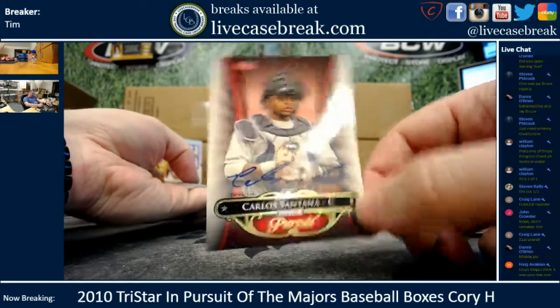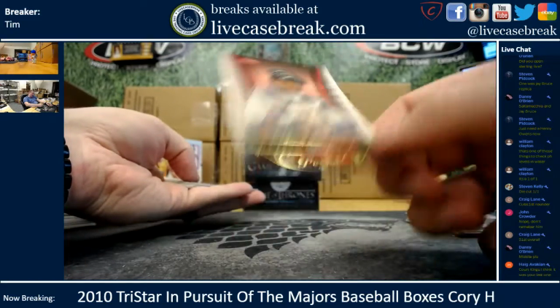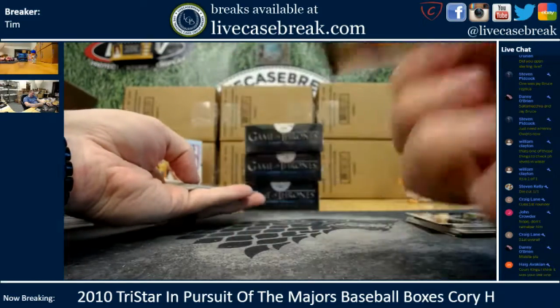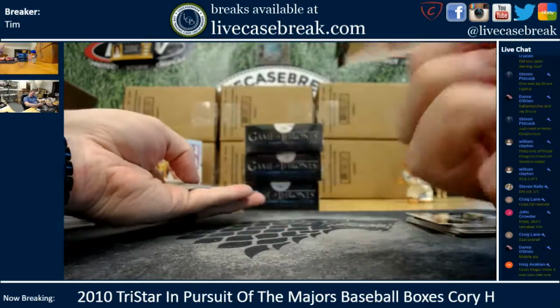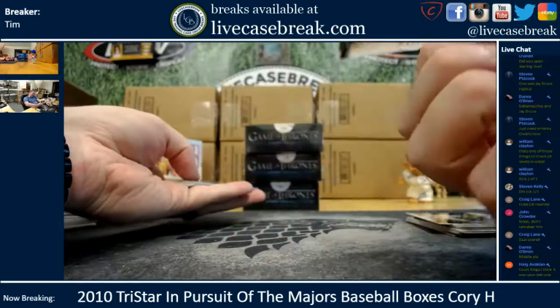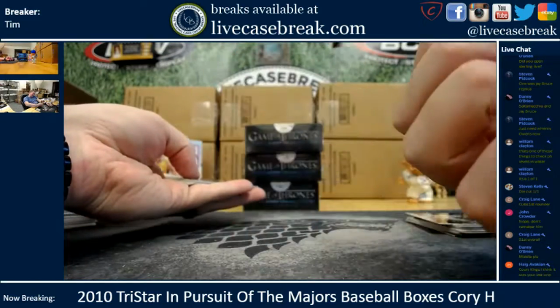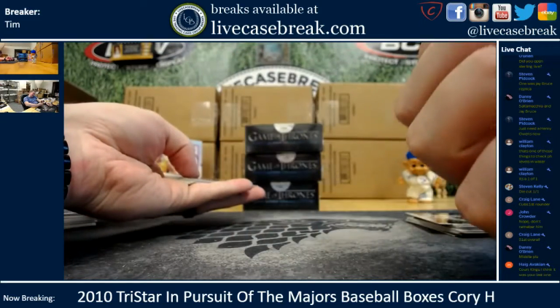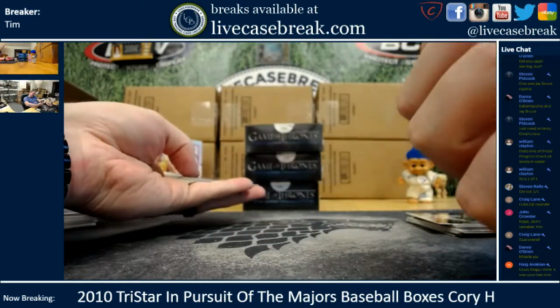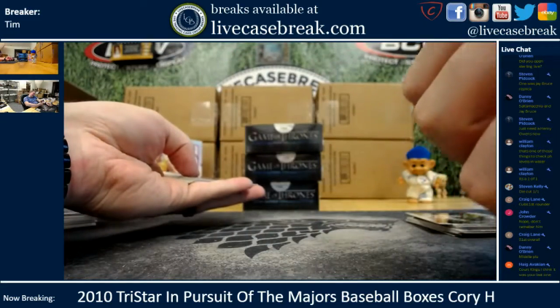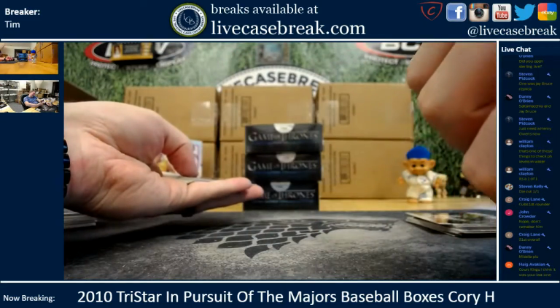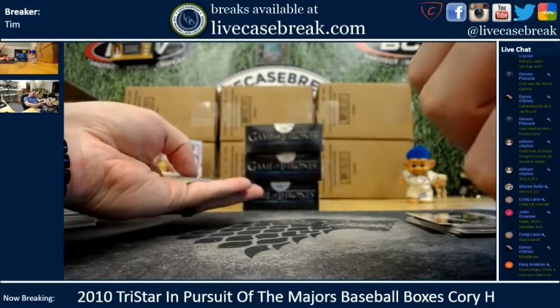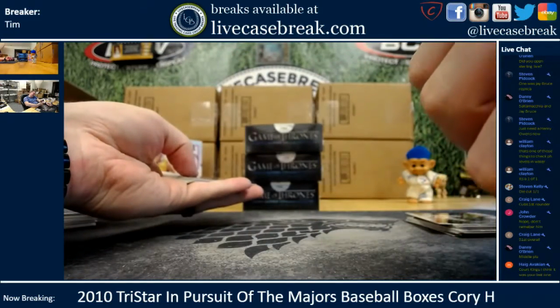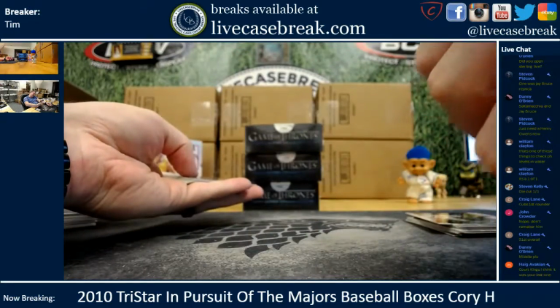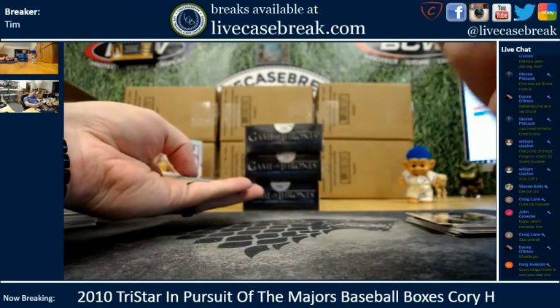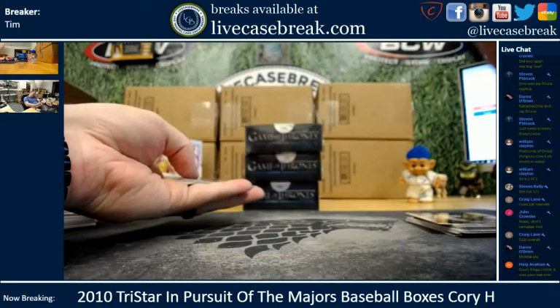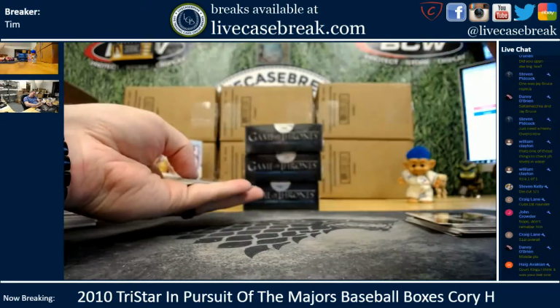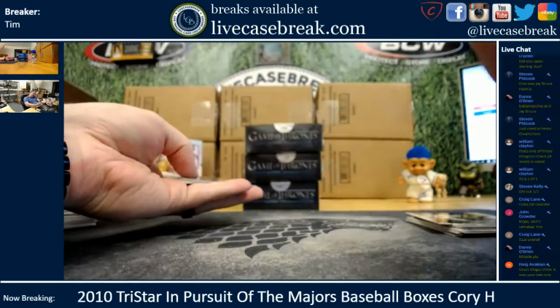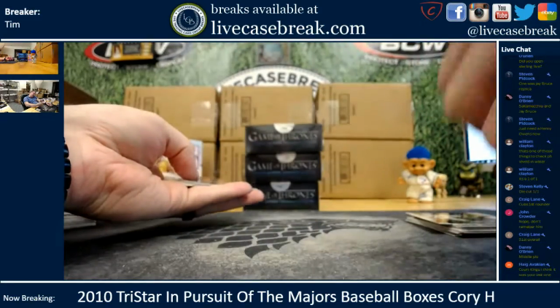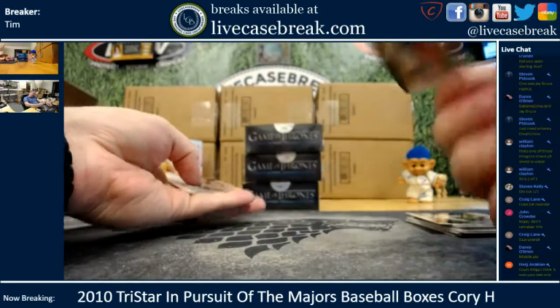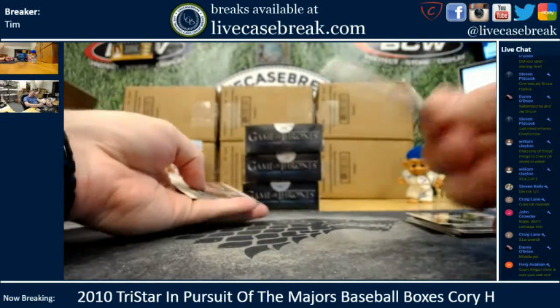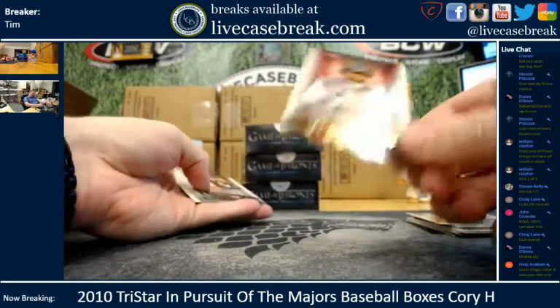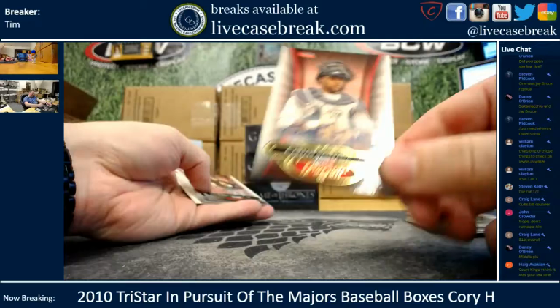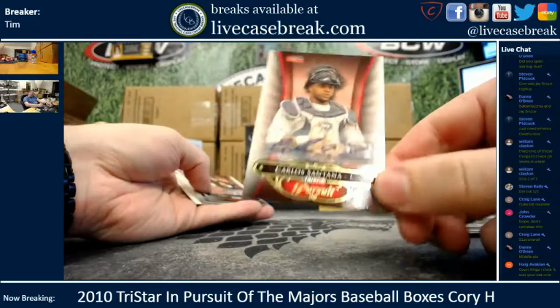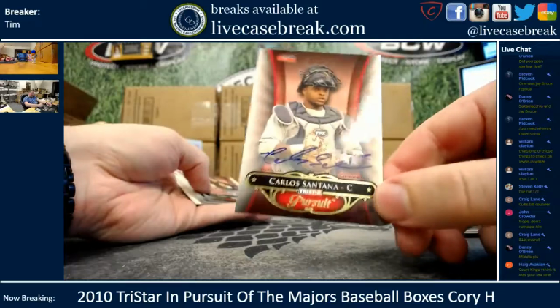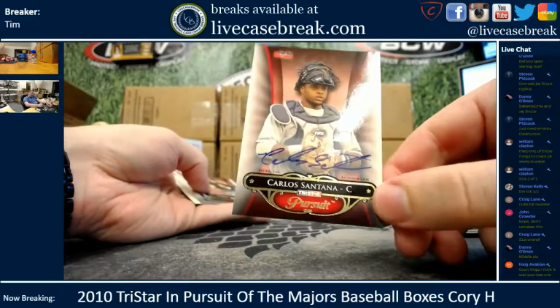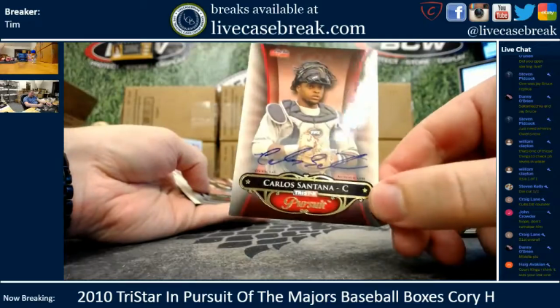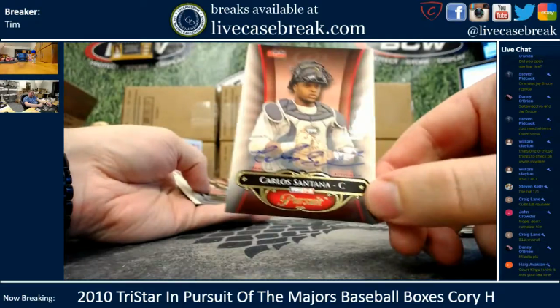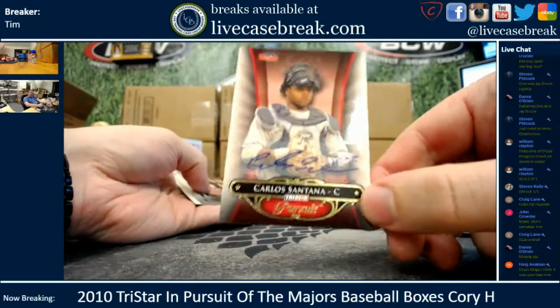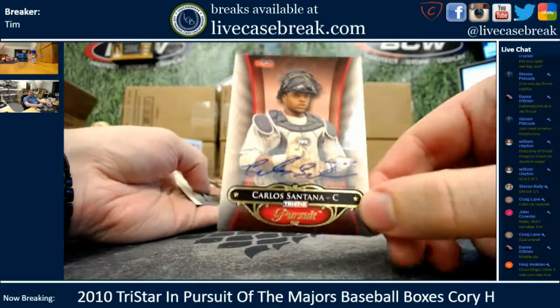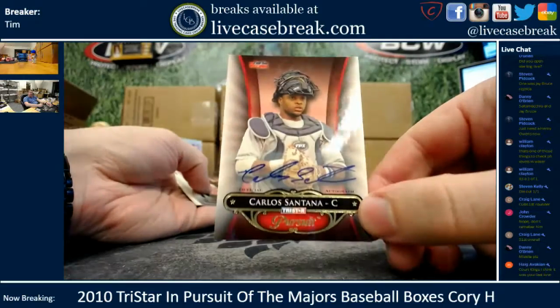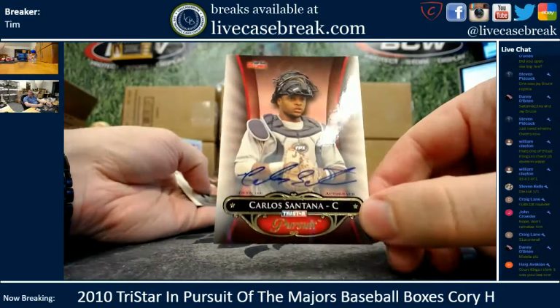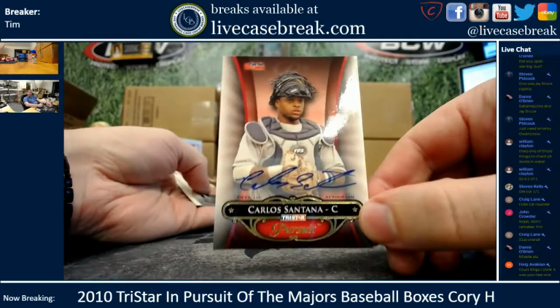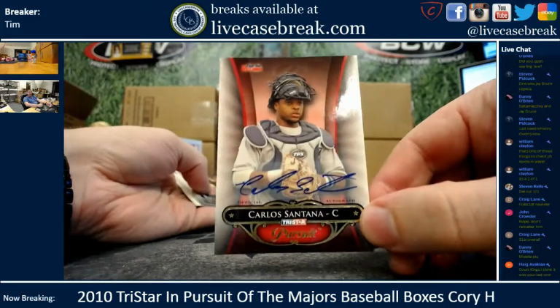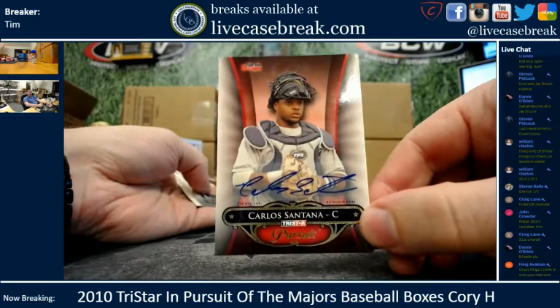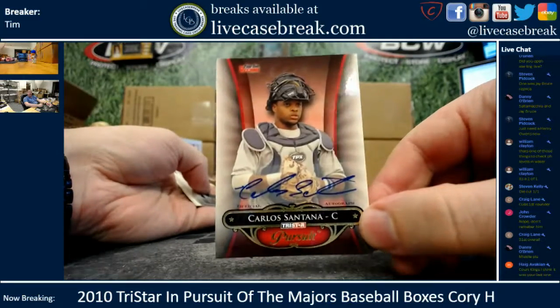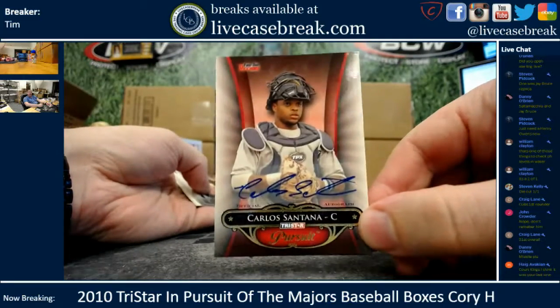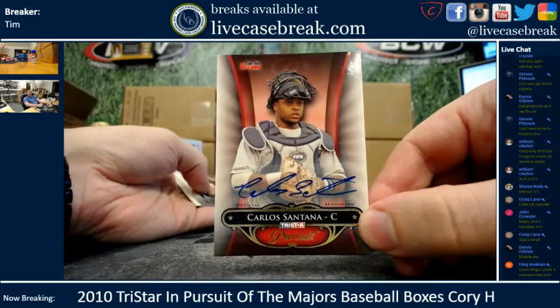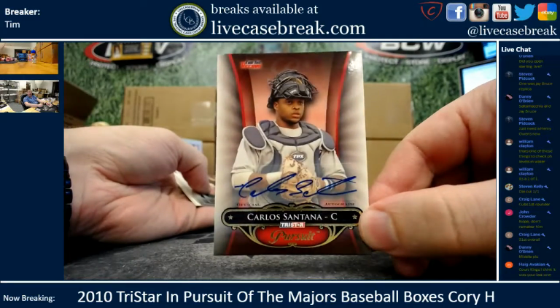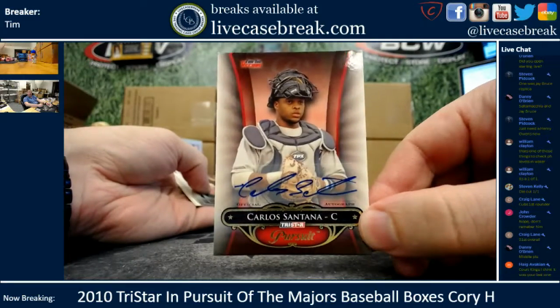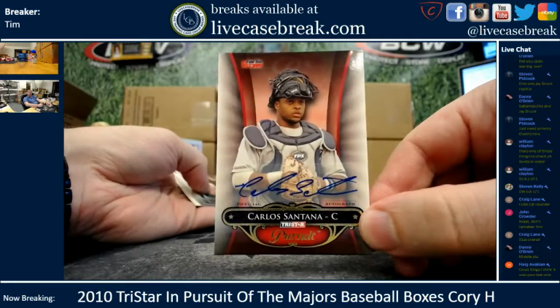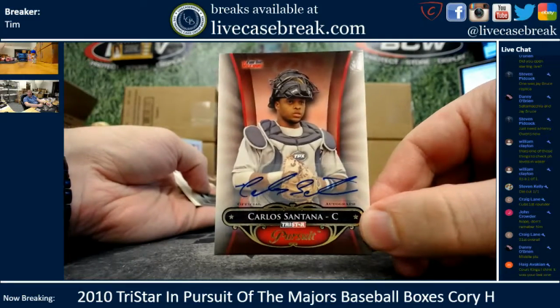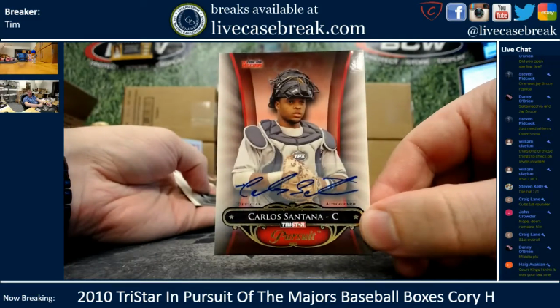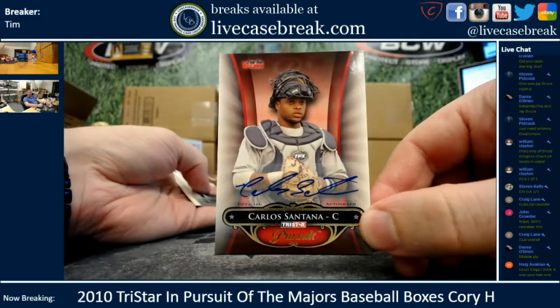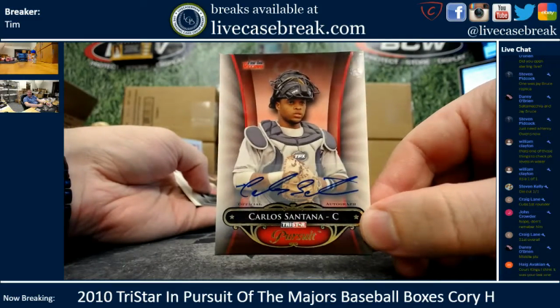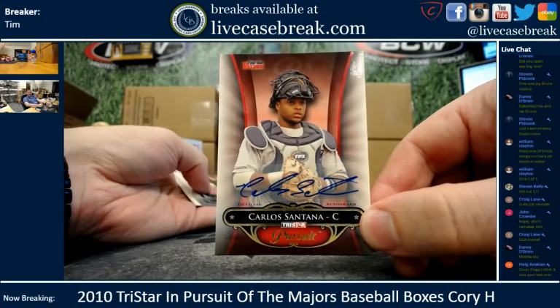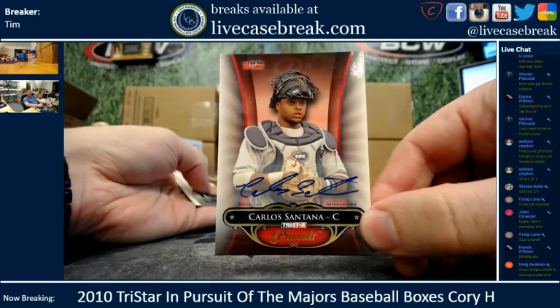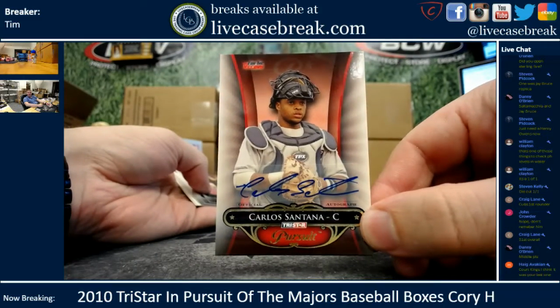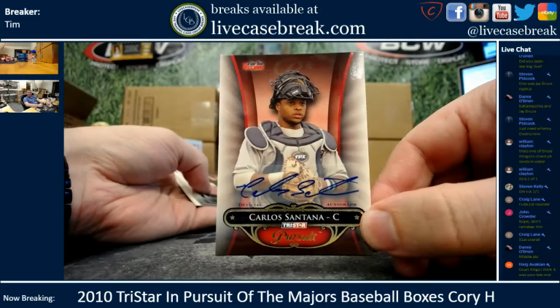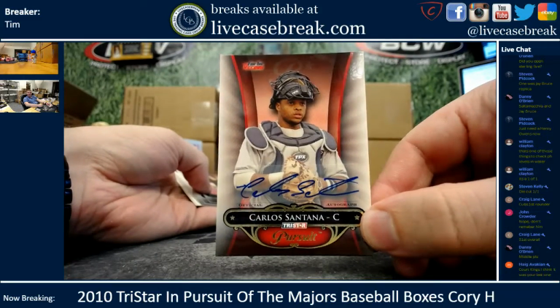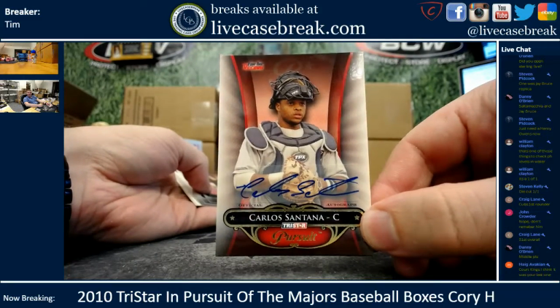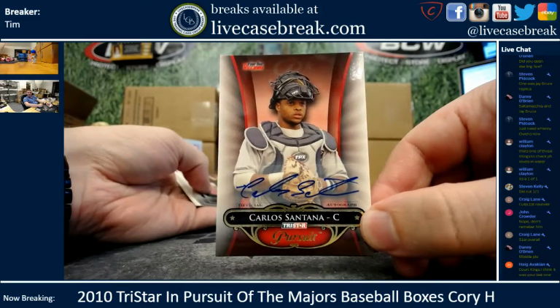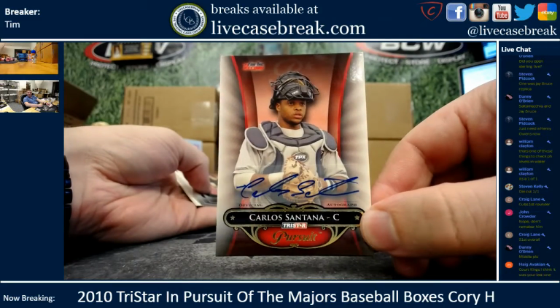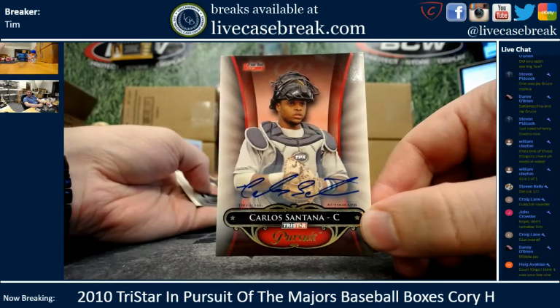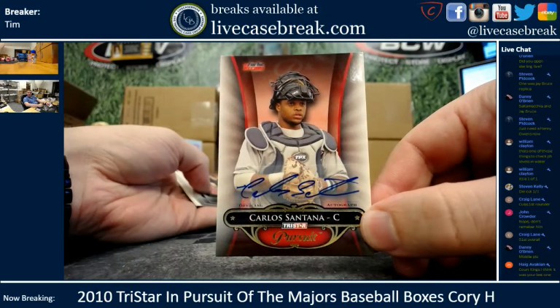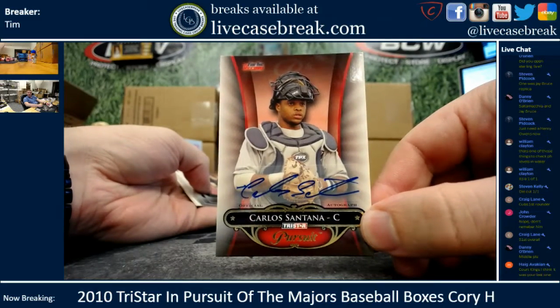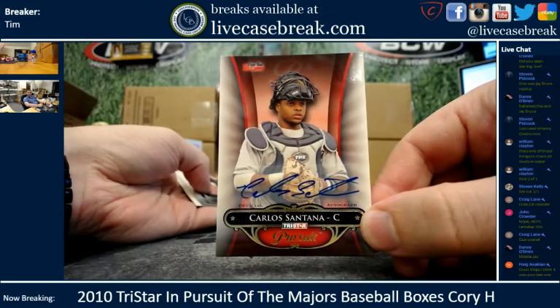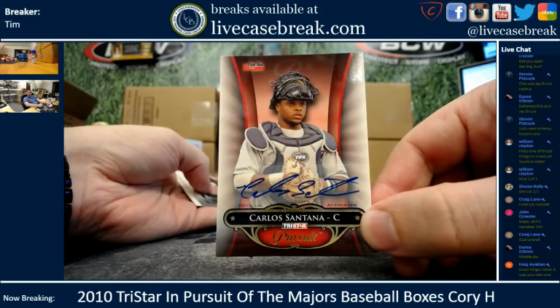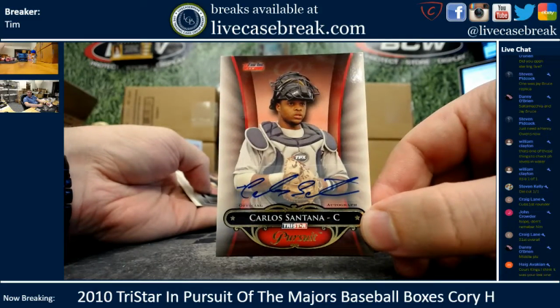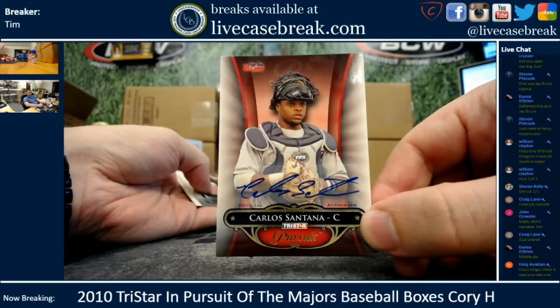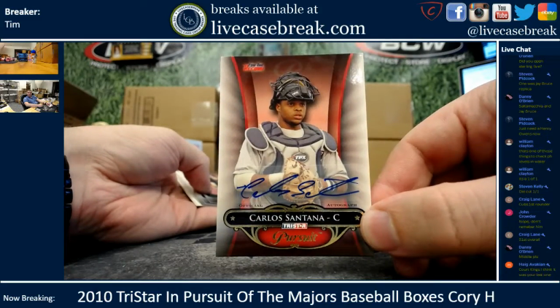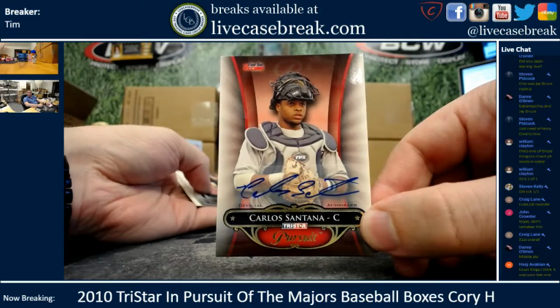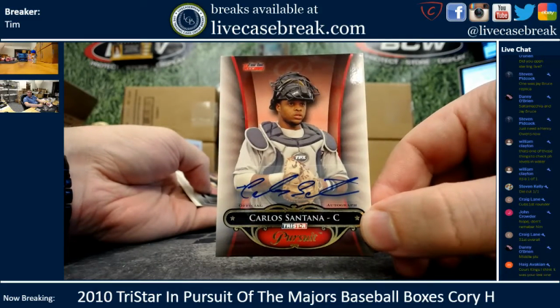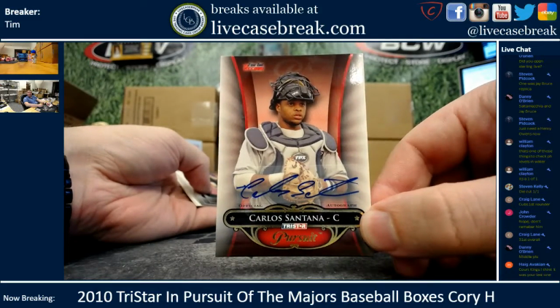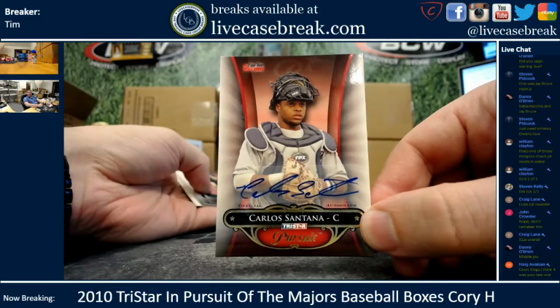Carlos Santana, out of 80. That's nice. I'm so sorry — I really didn't mean to laugh like that in the middle of the break.